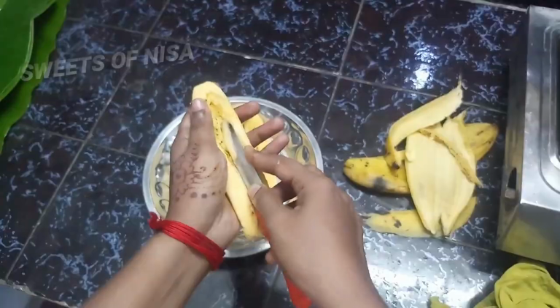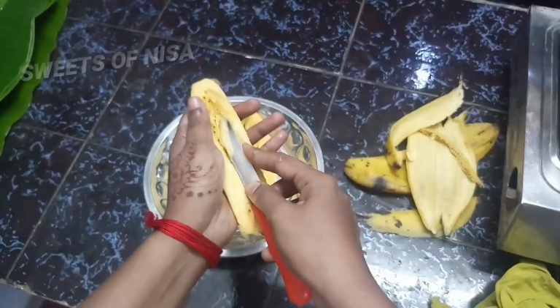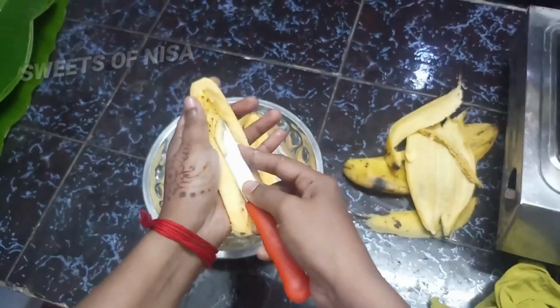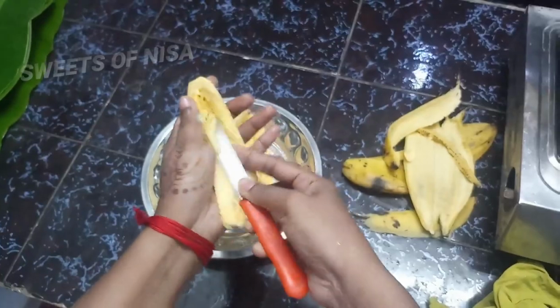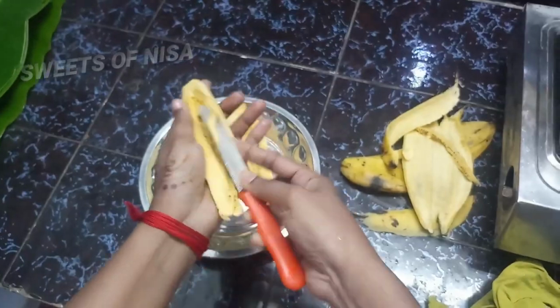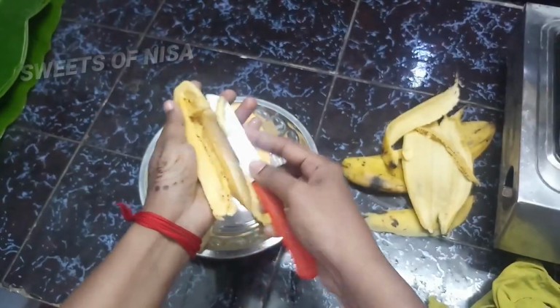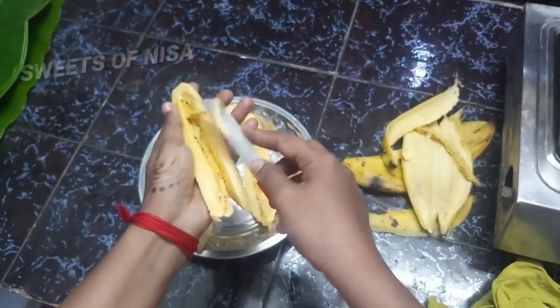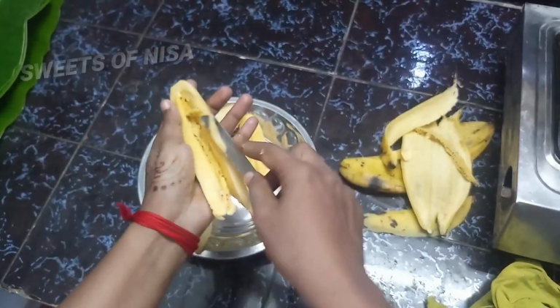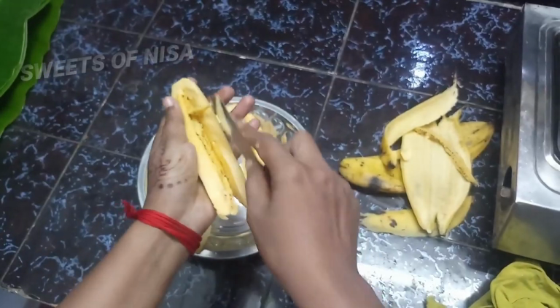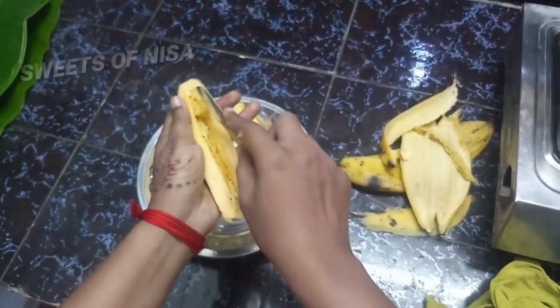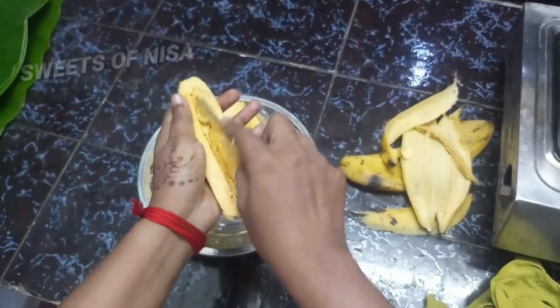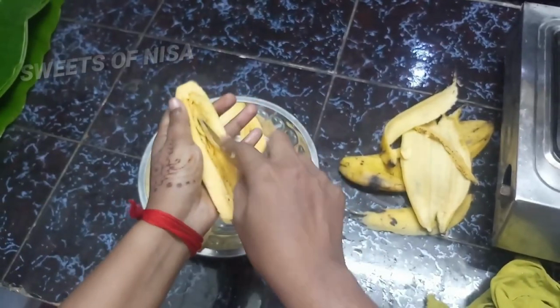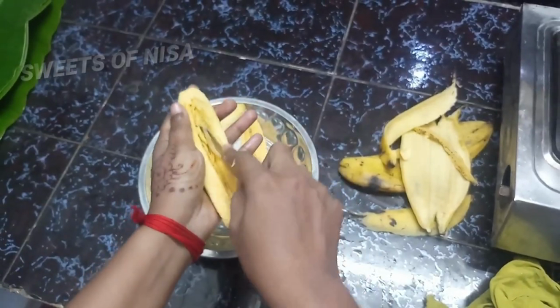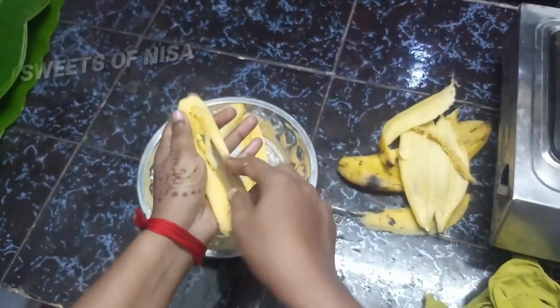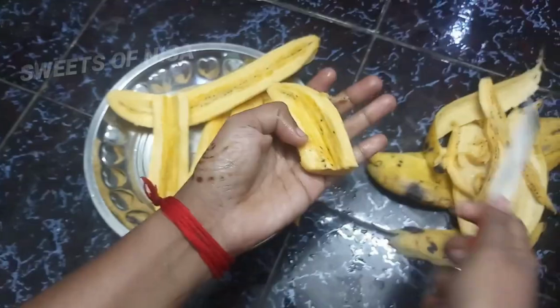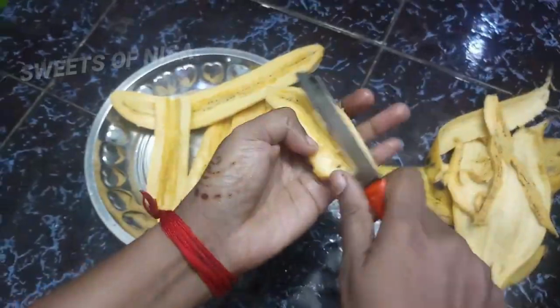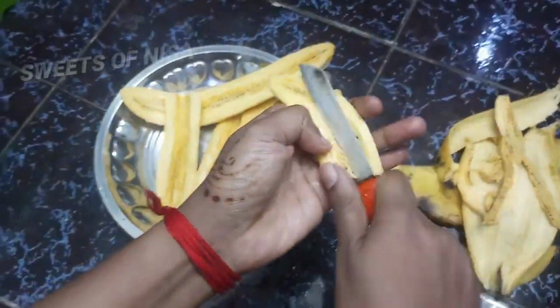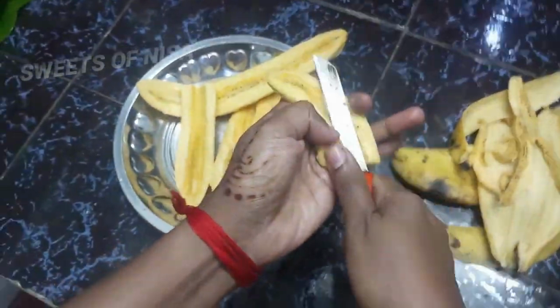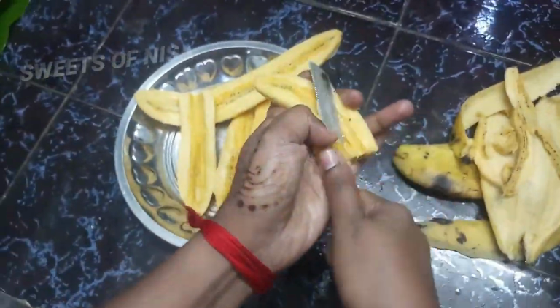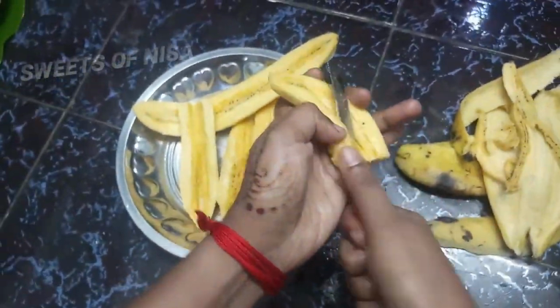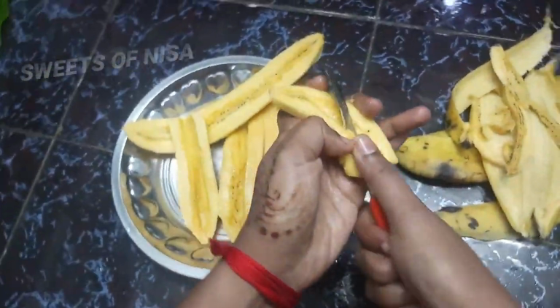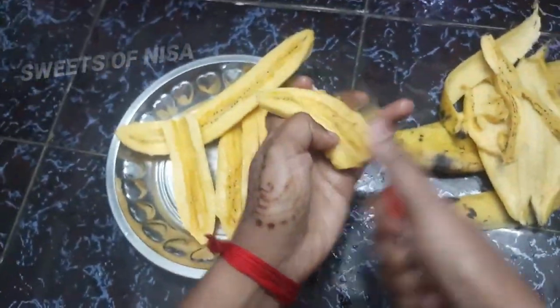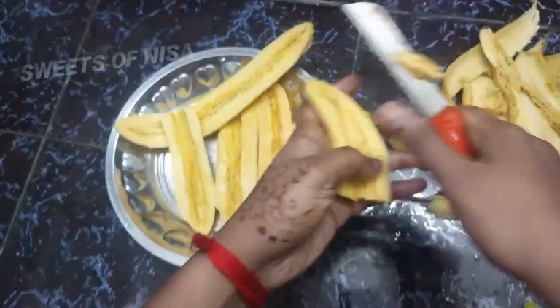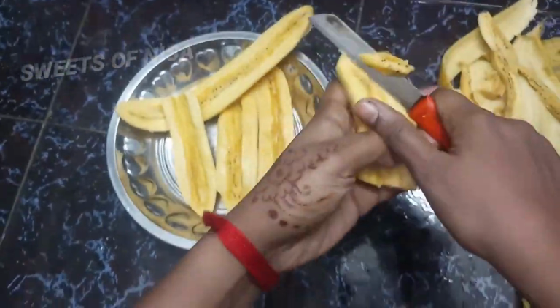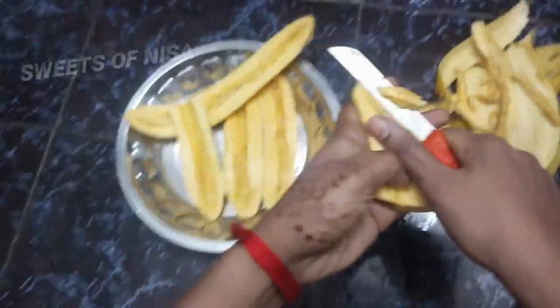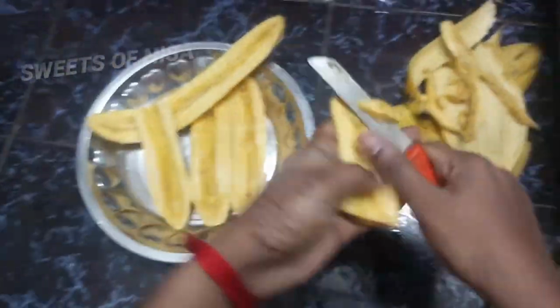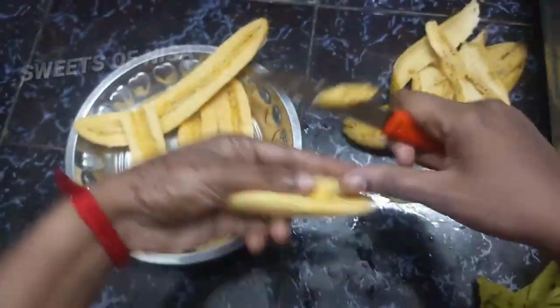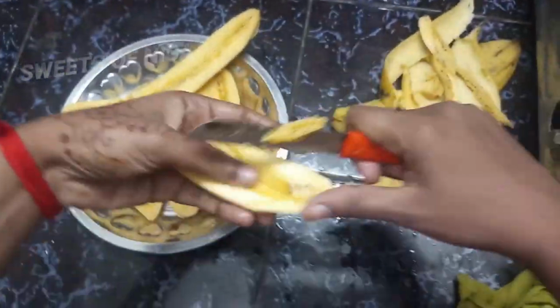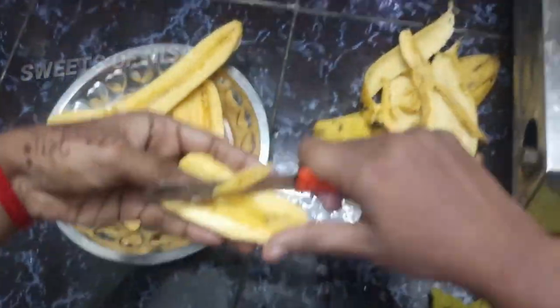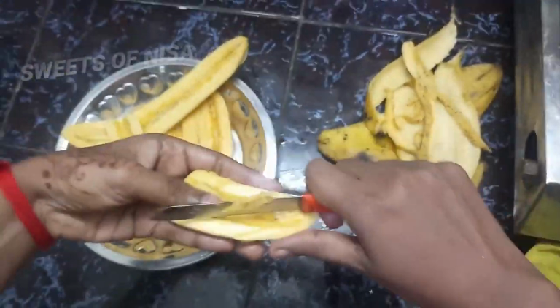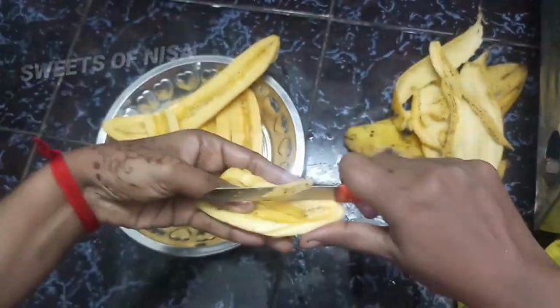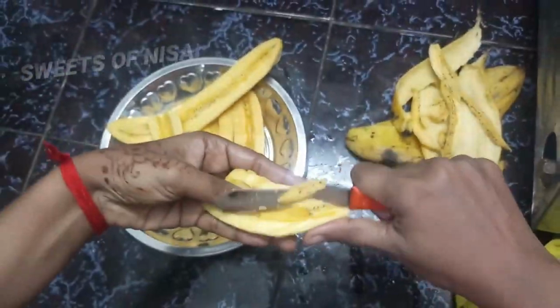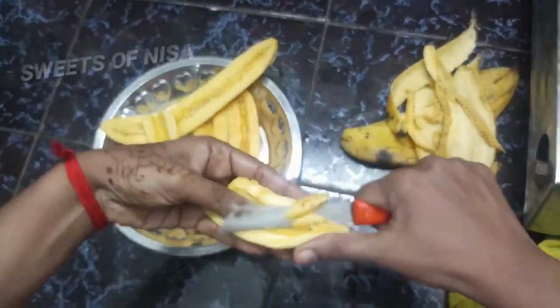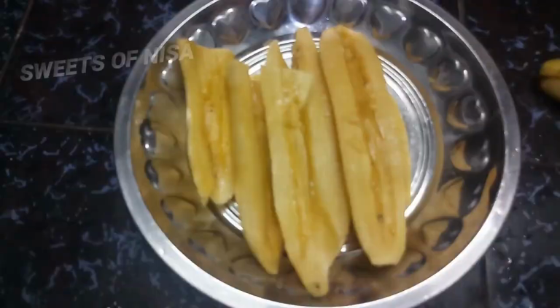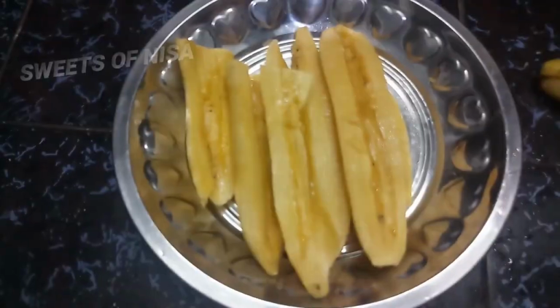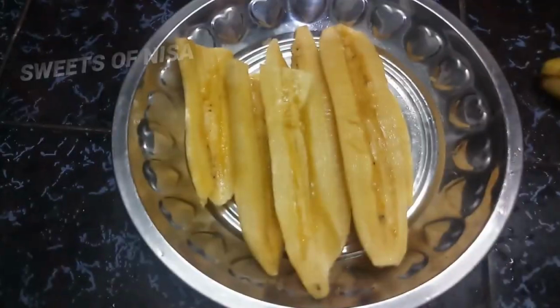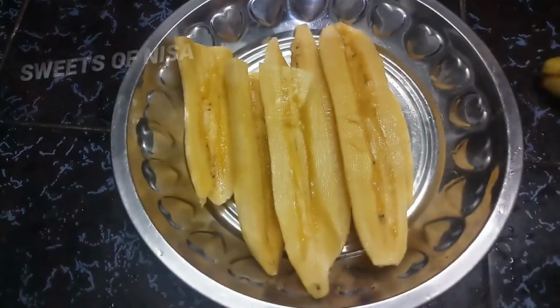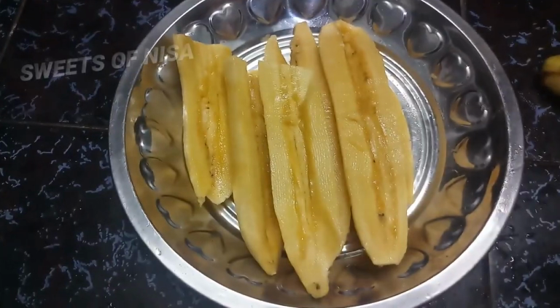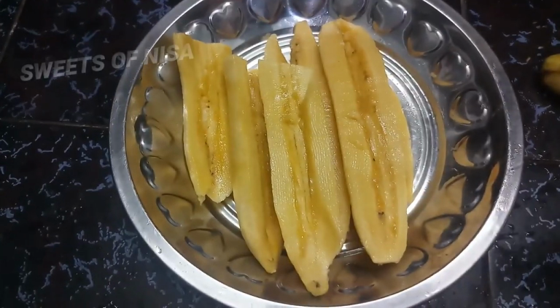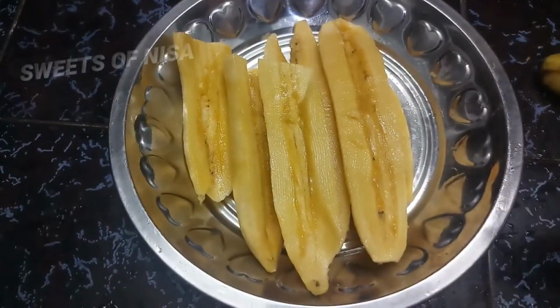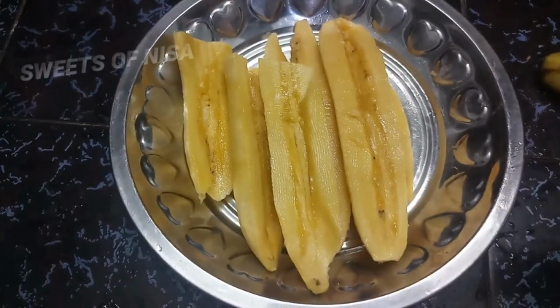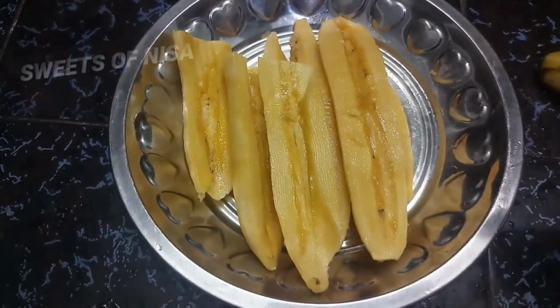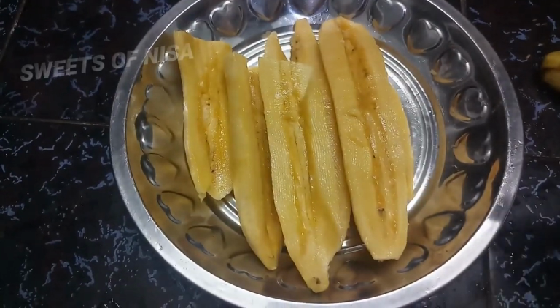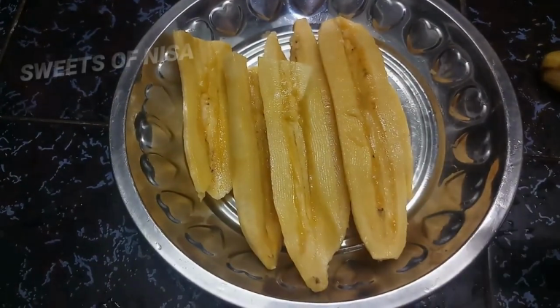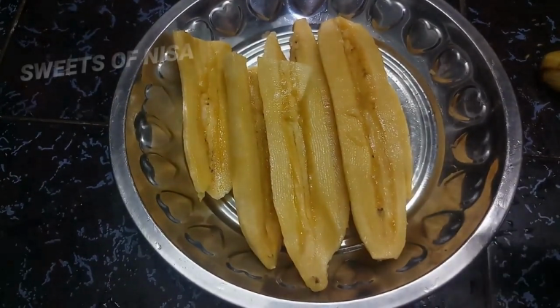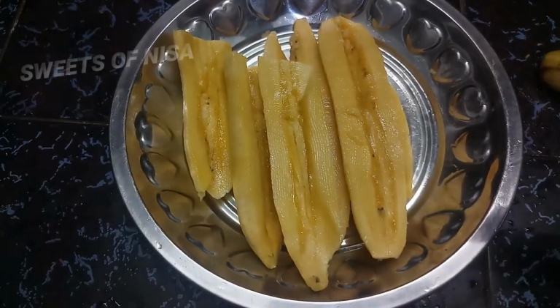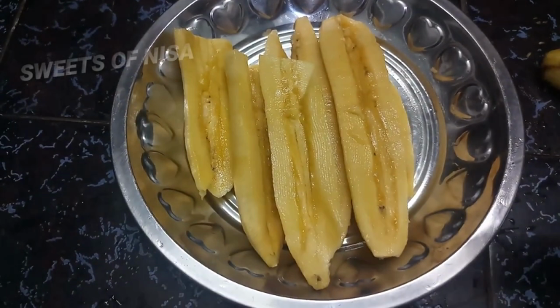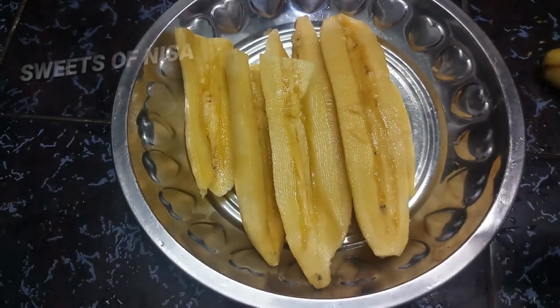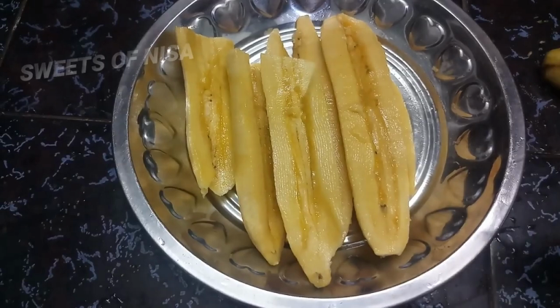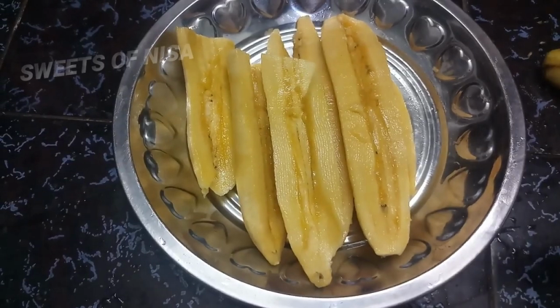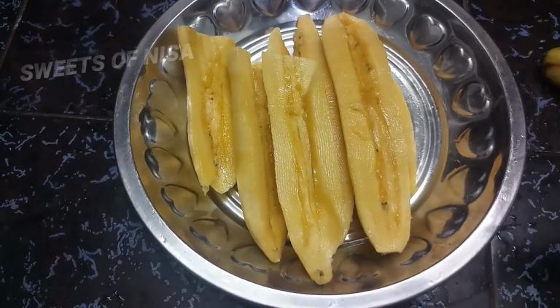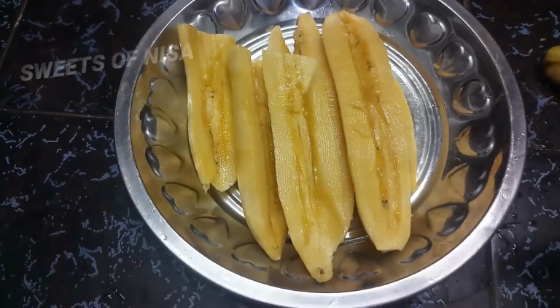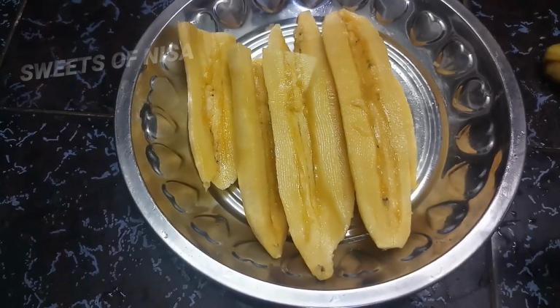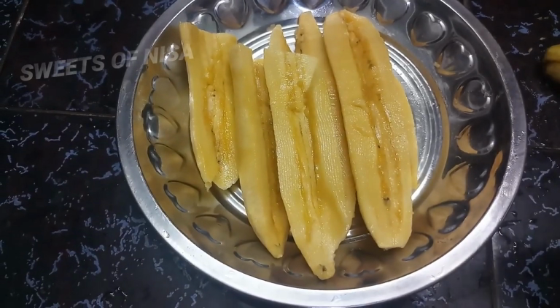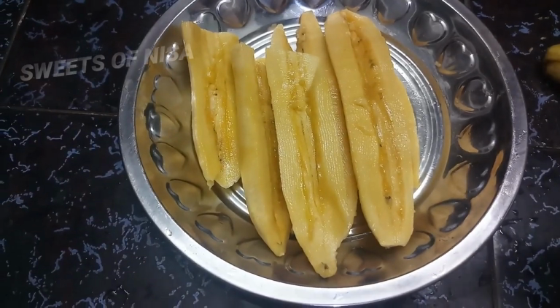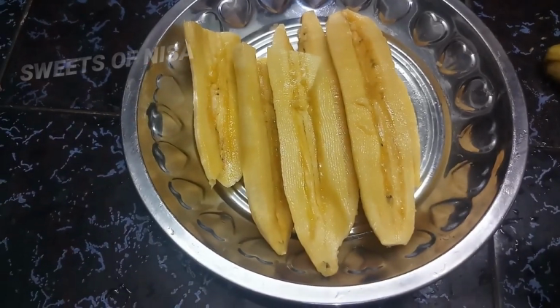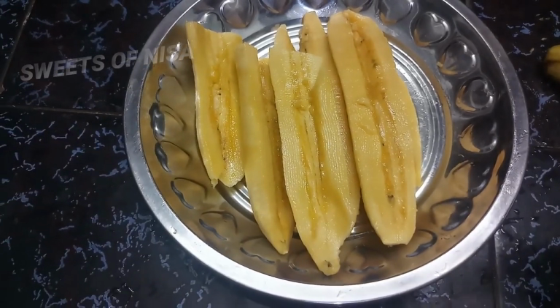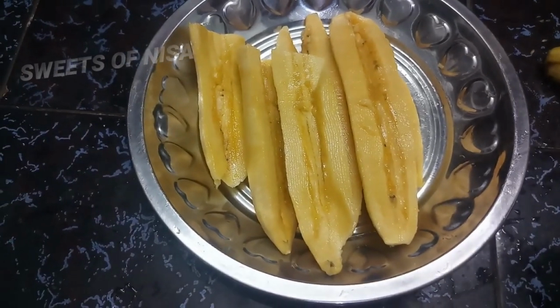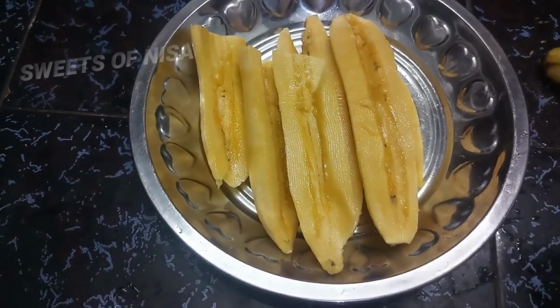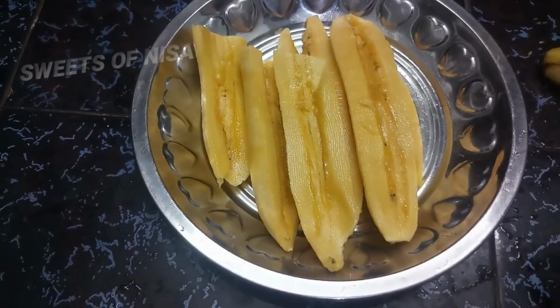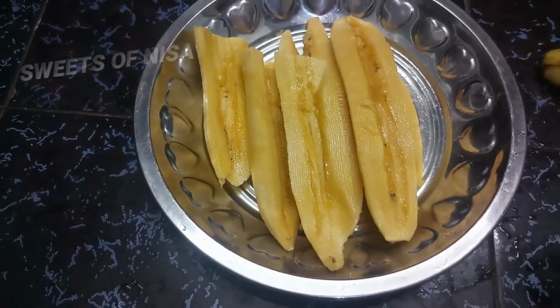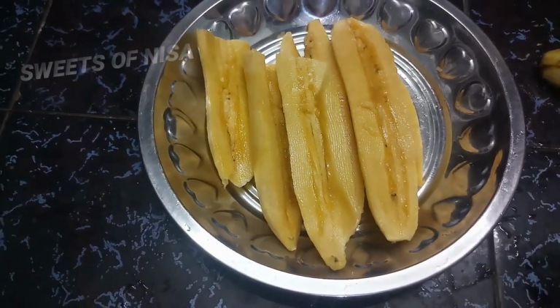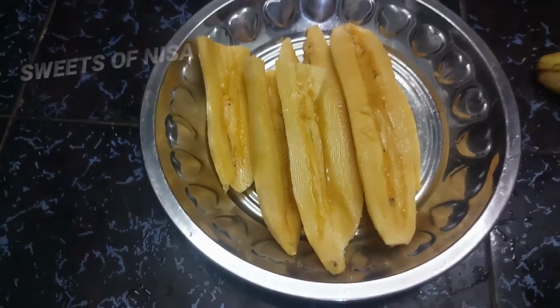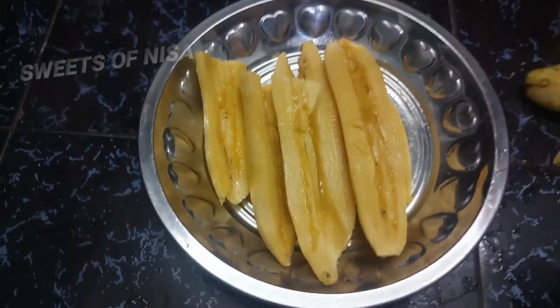Take it all together. Take it all together. Cut it all together.